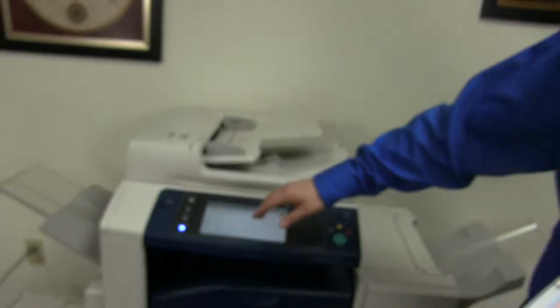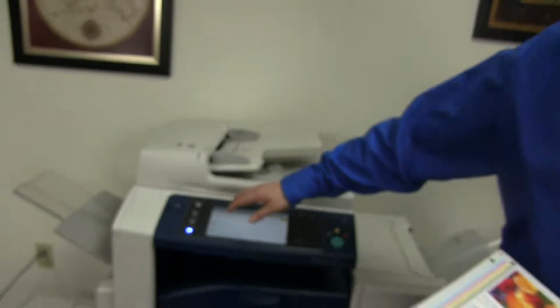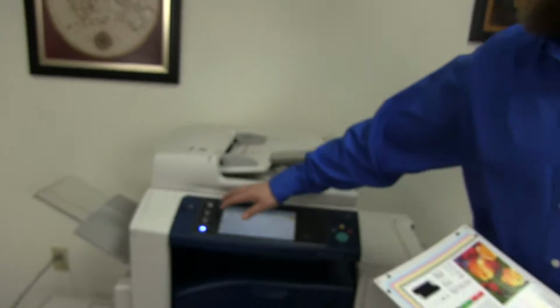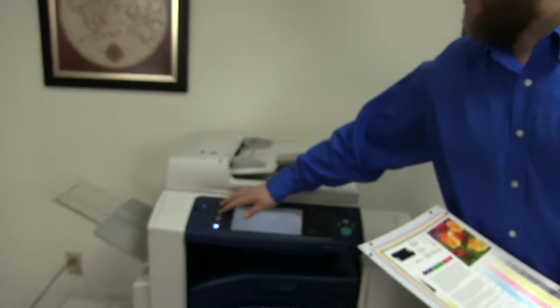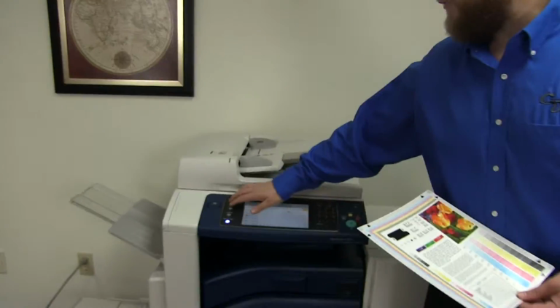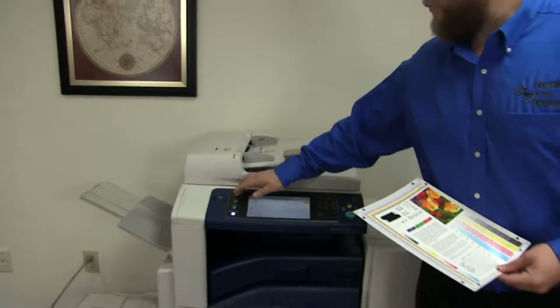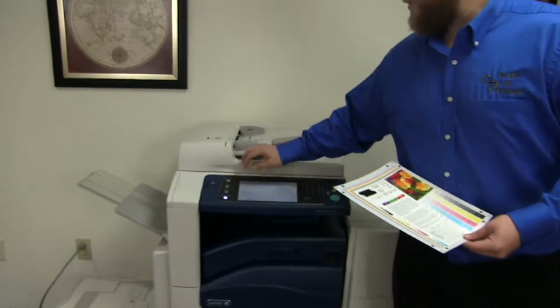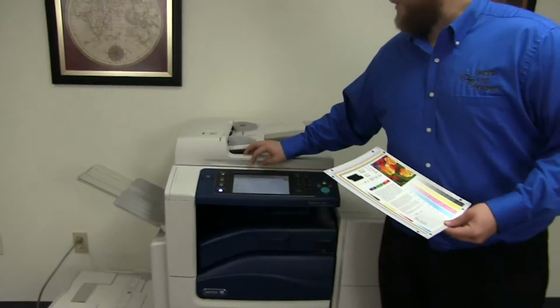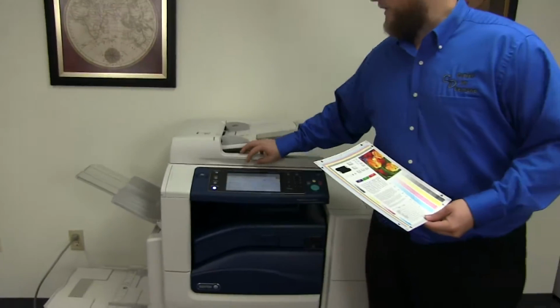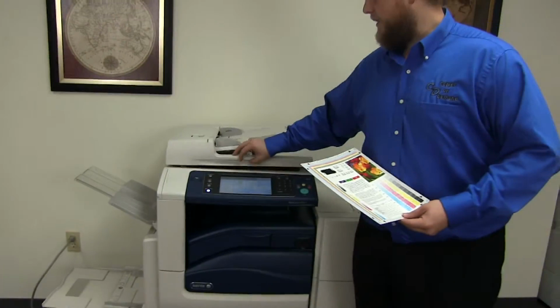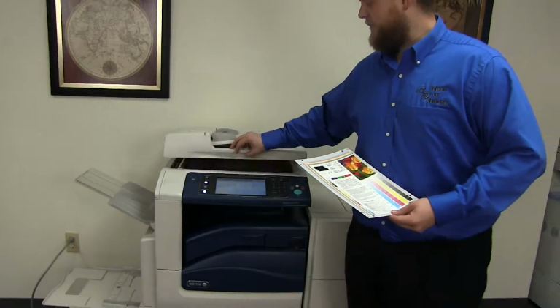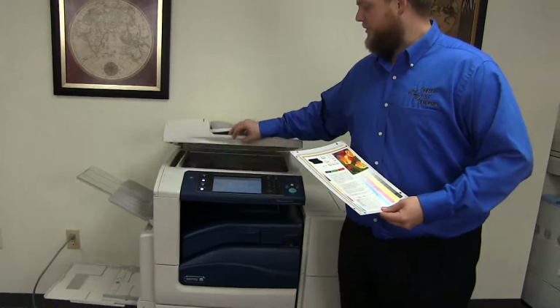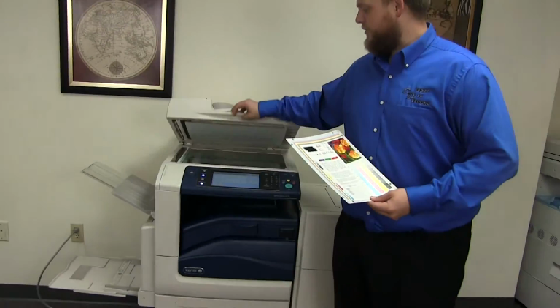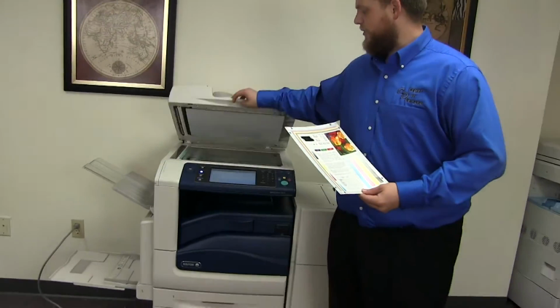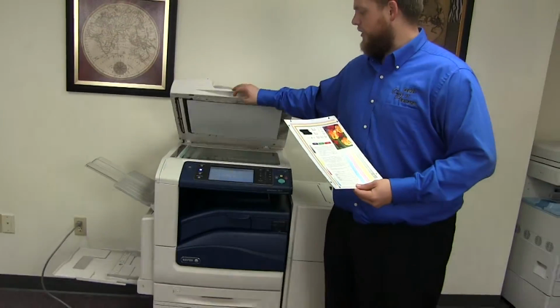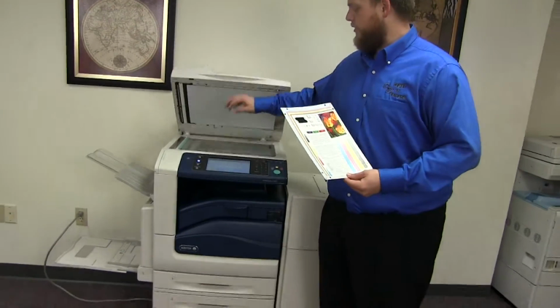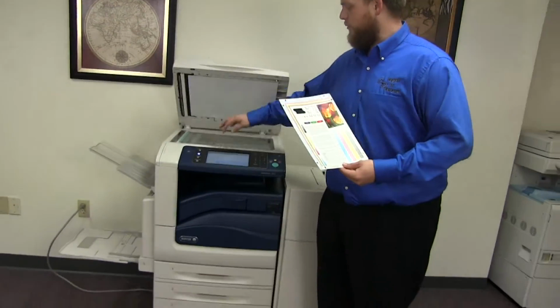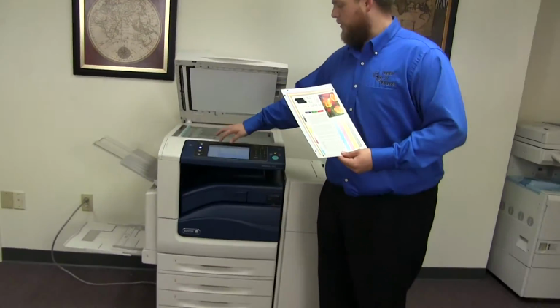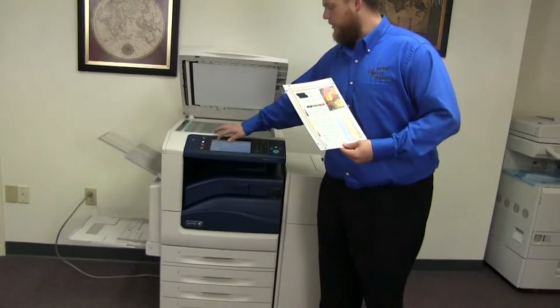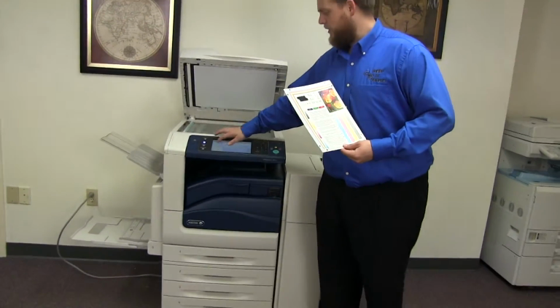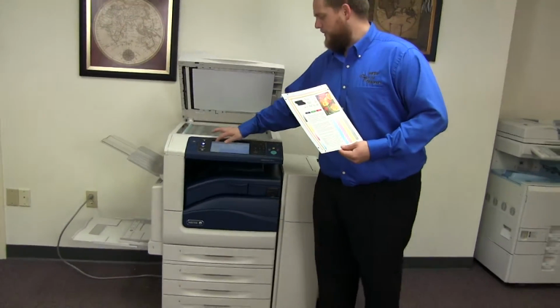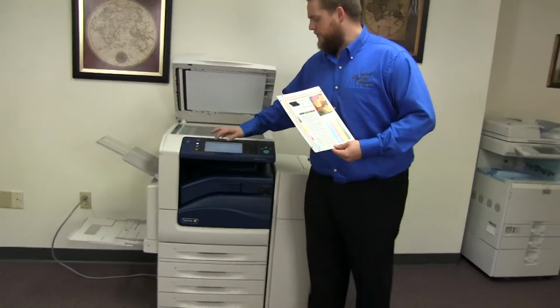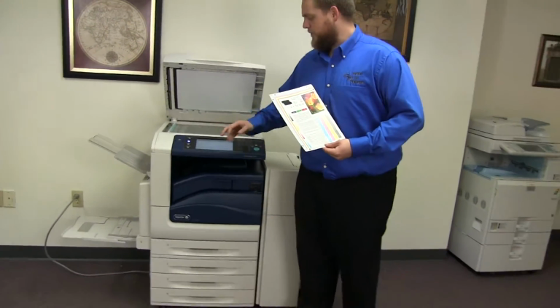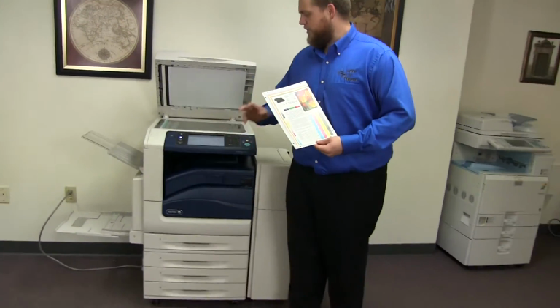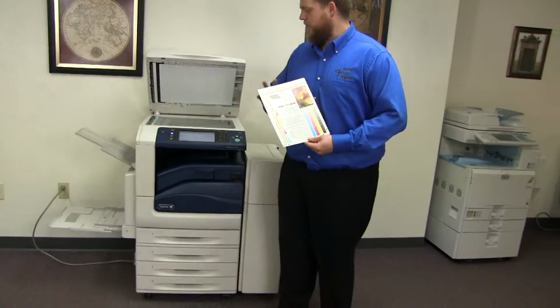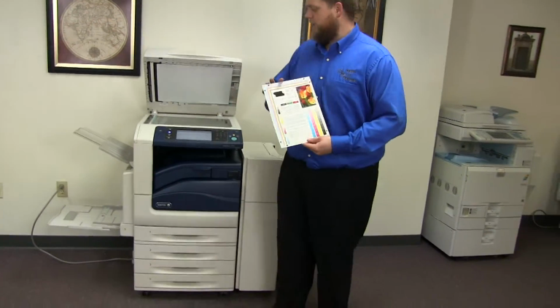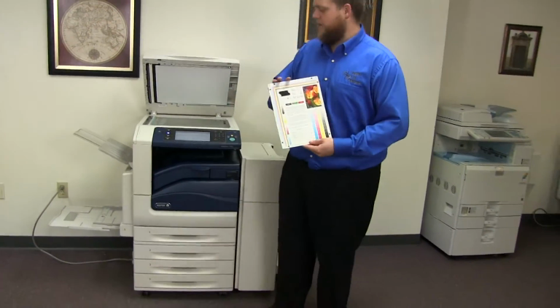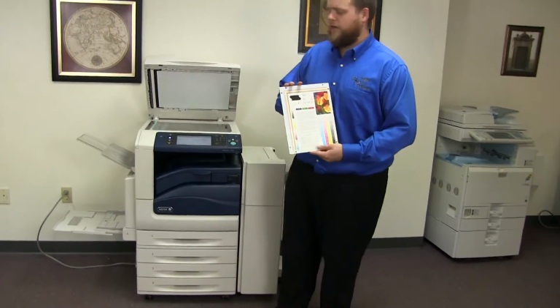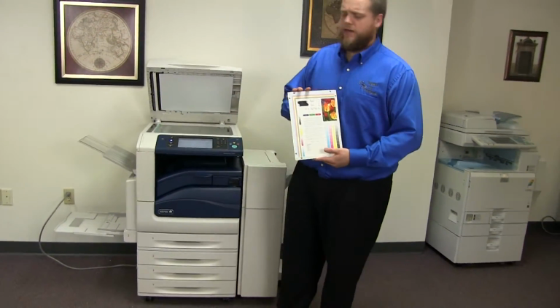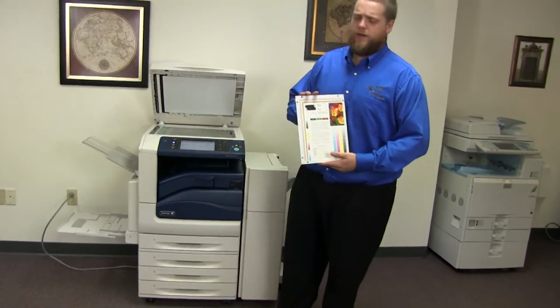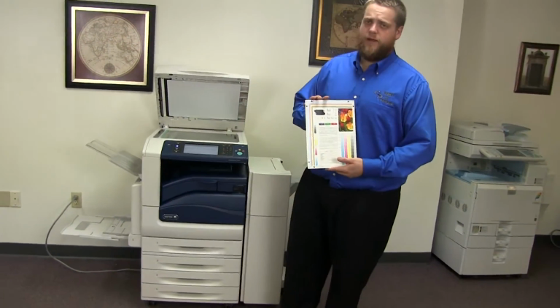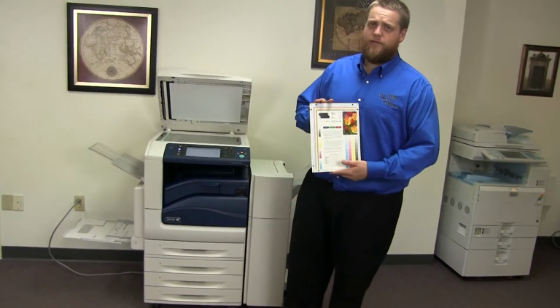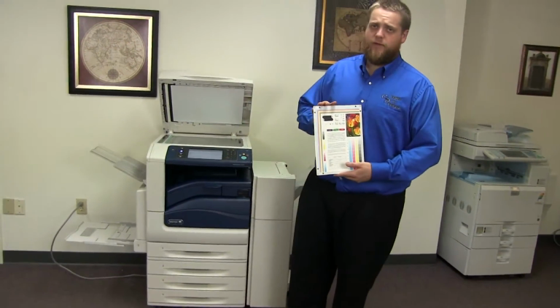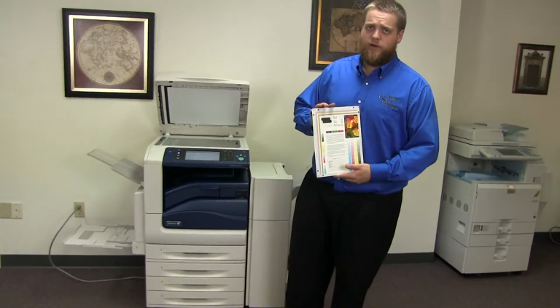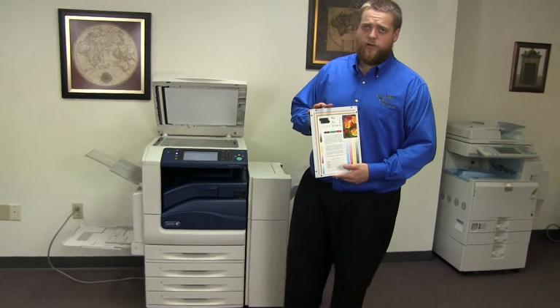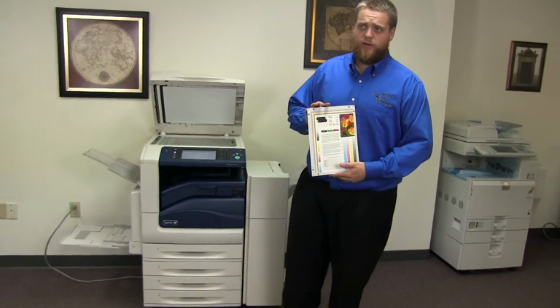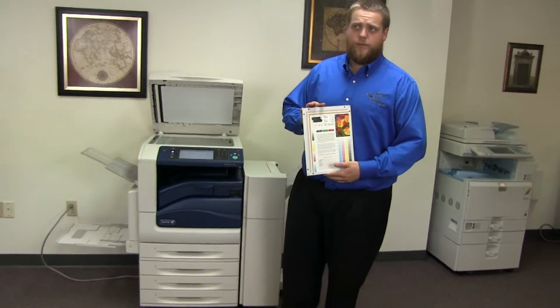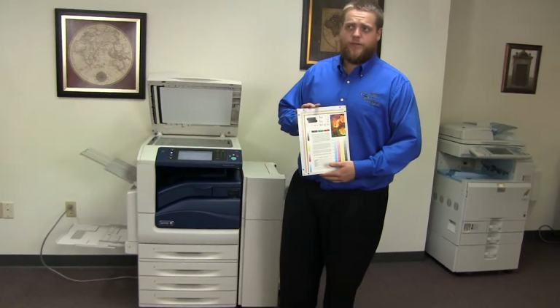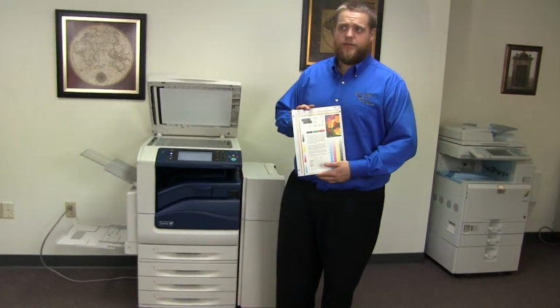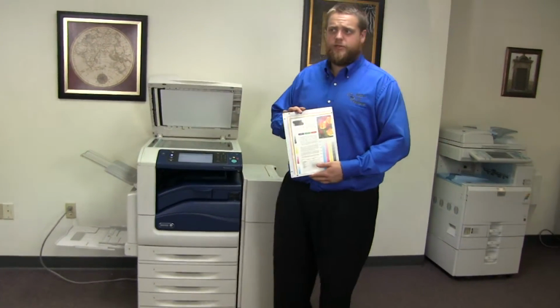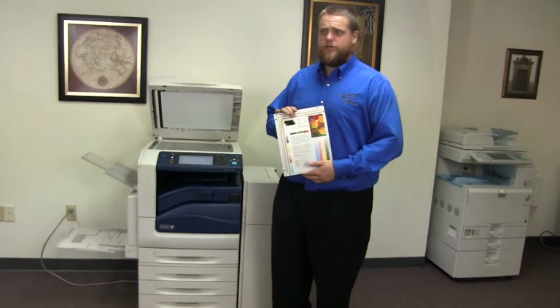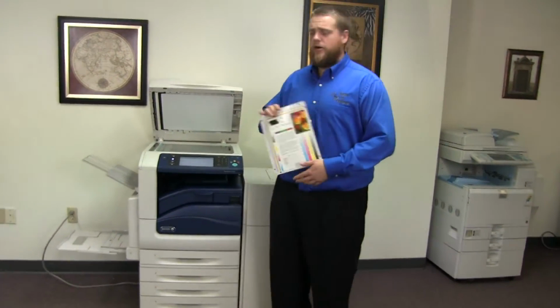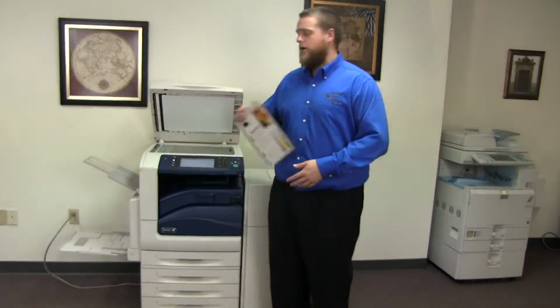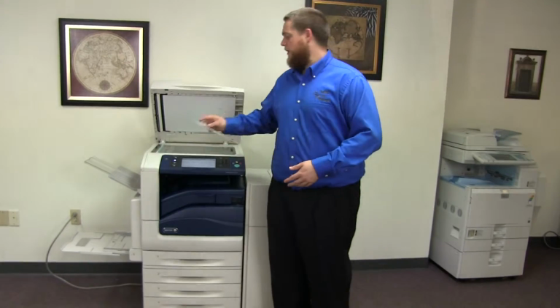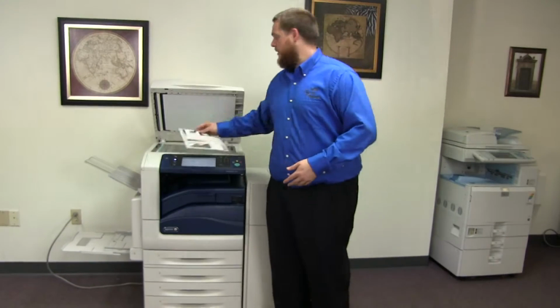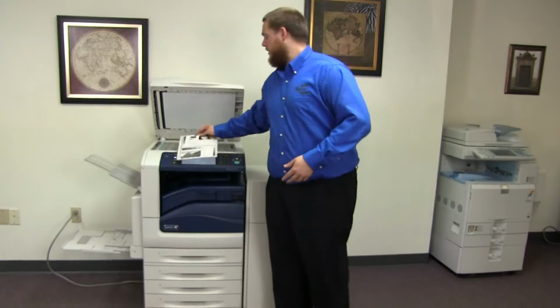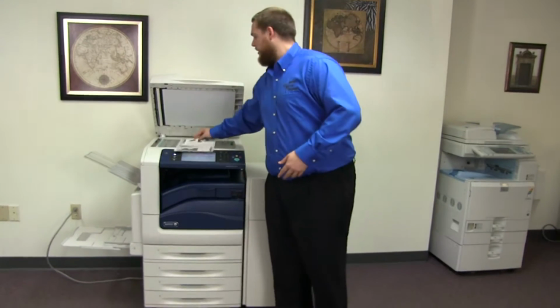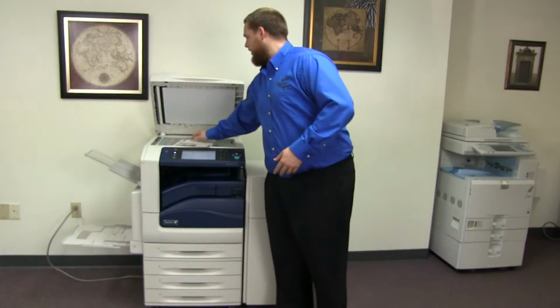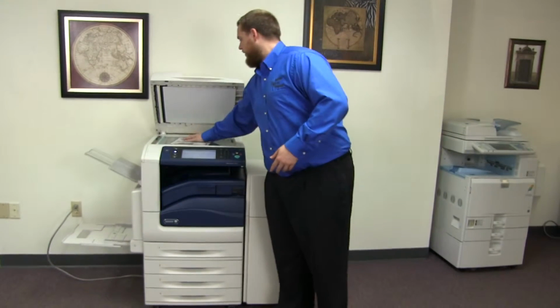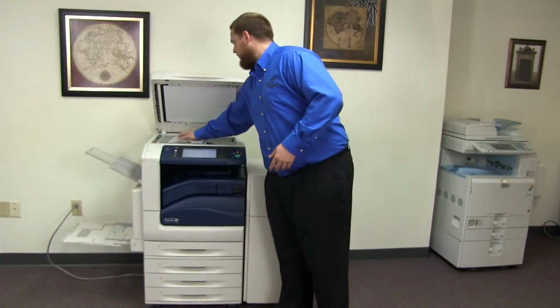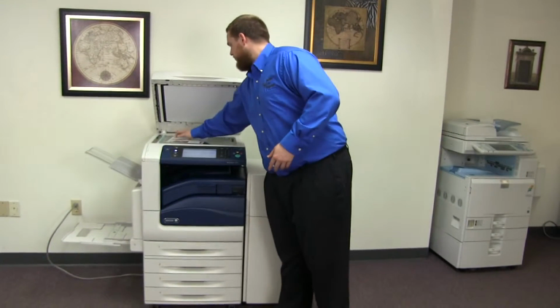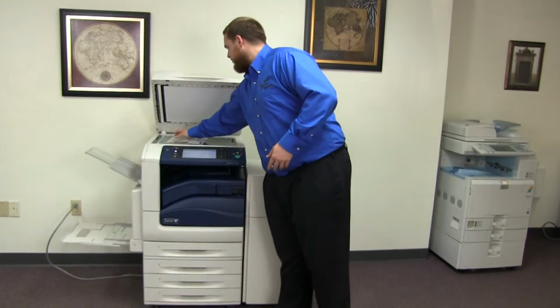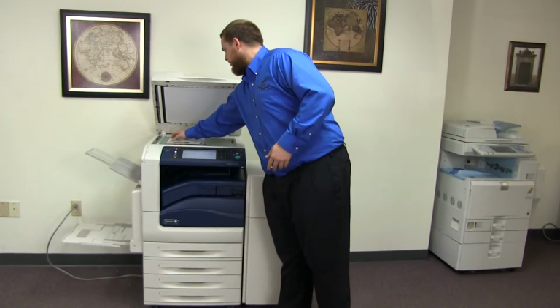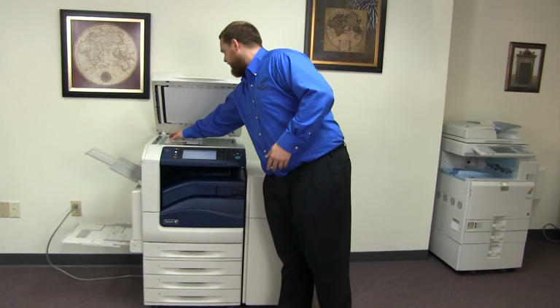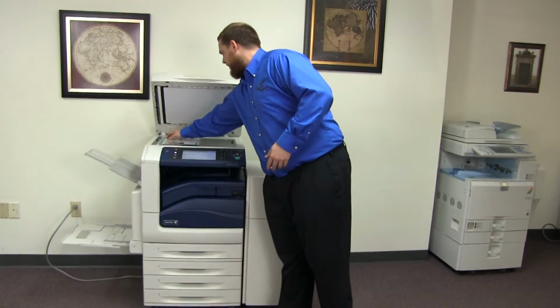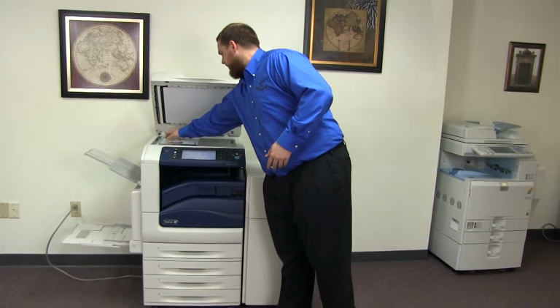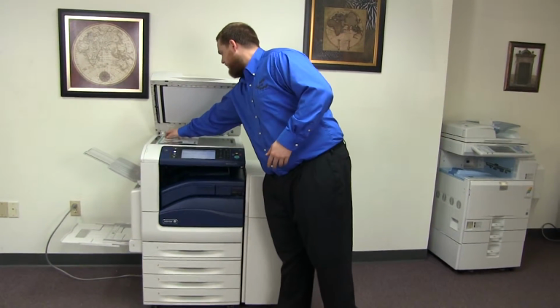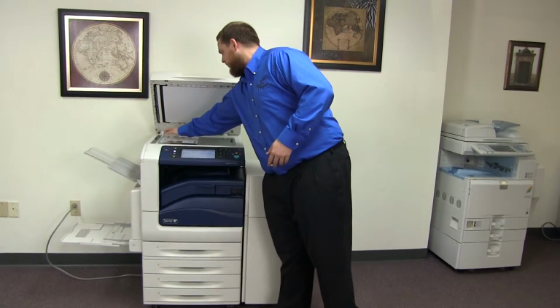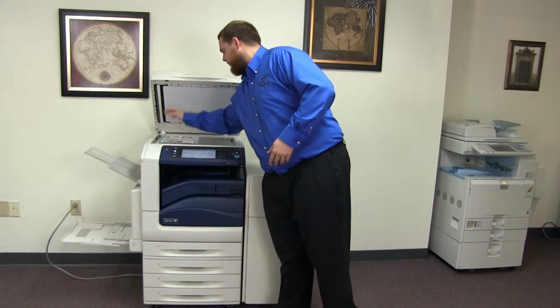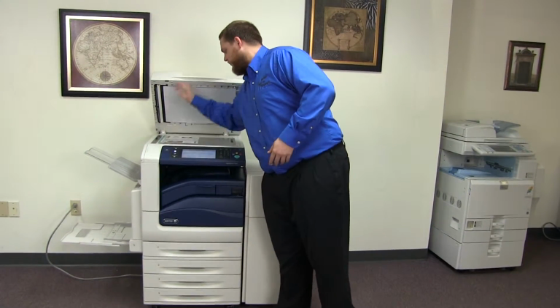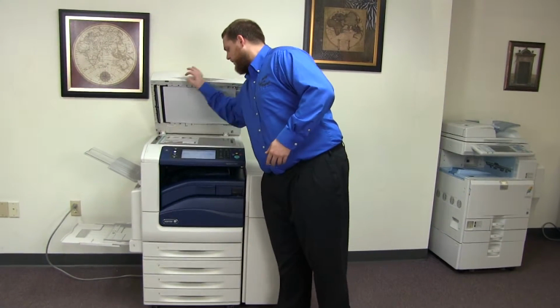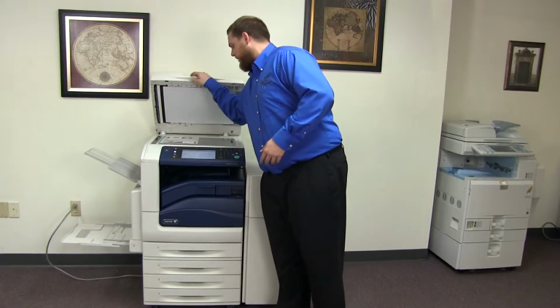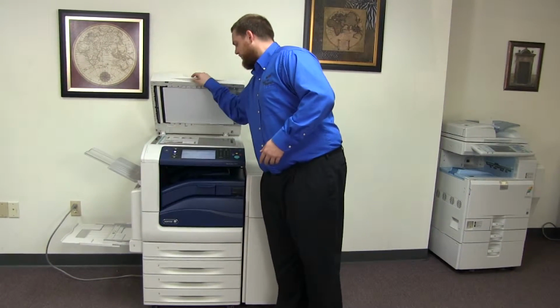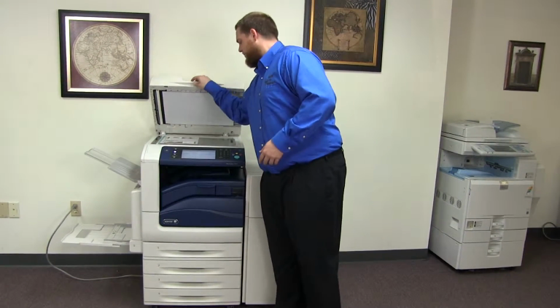Now we'll go ahead and run a few test copies to show the color quality in this machine. Here we have our color copy test chart and we'll just go ahead and run two copies.